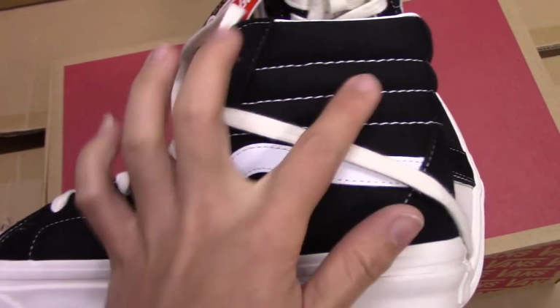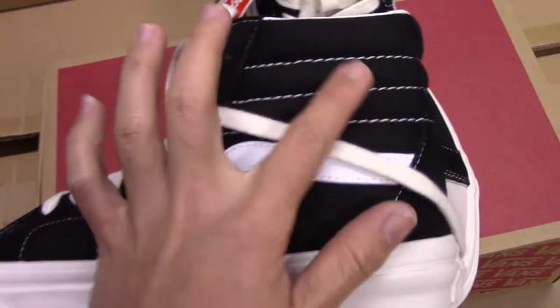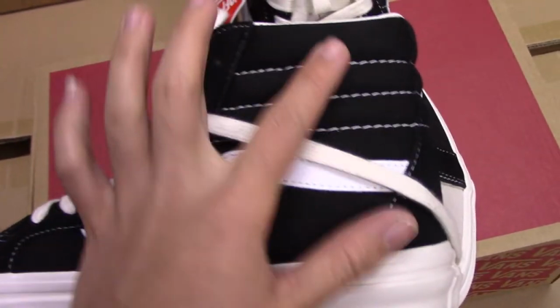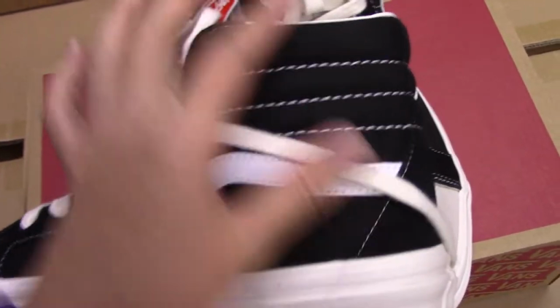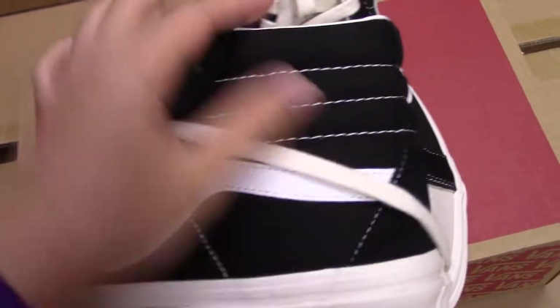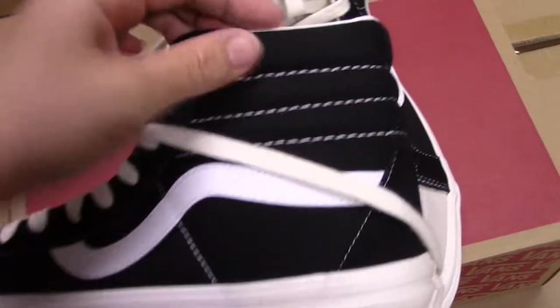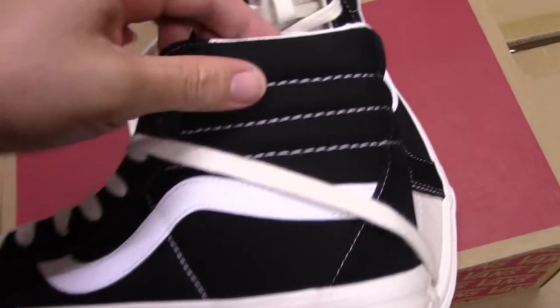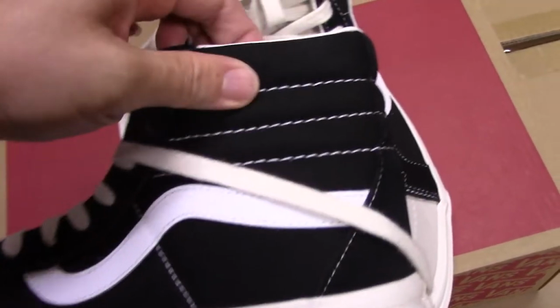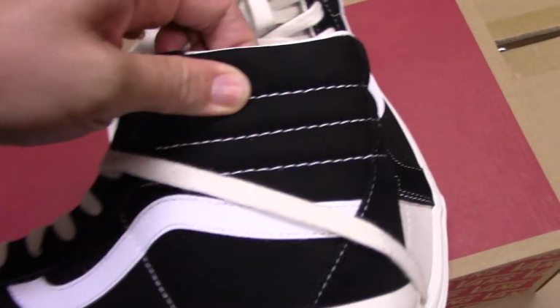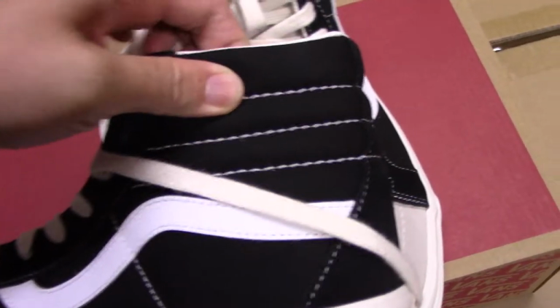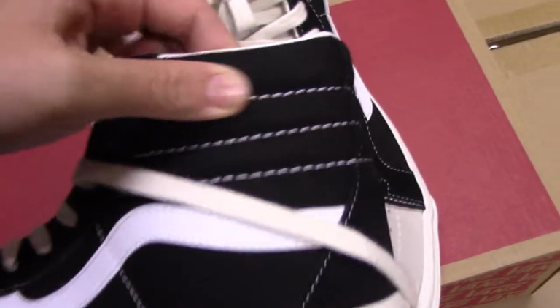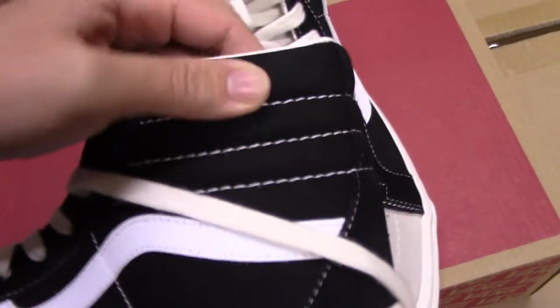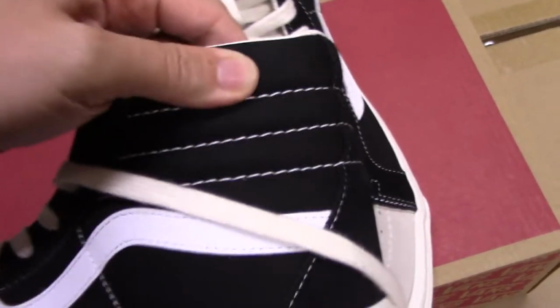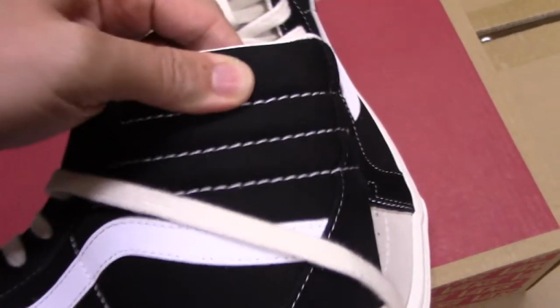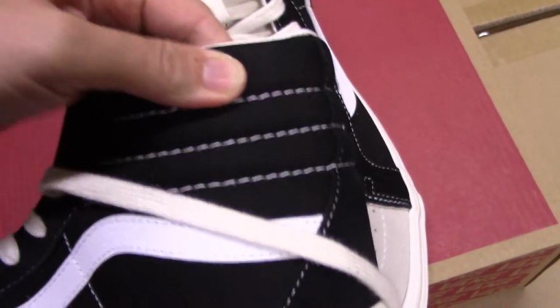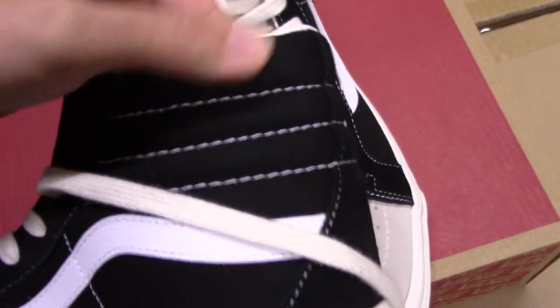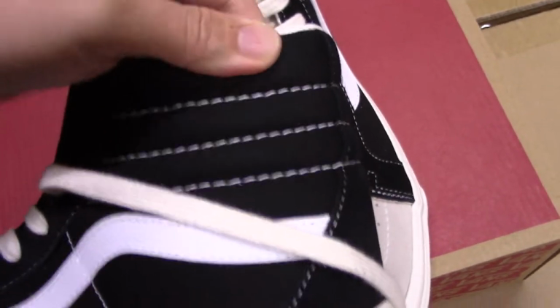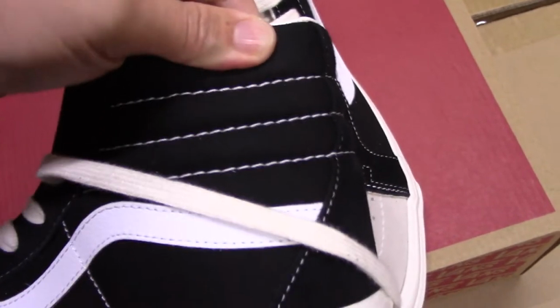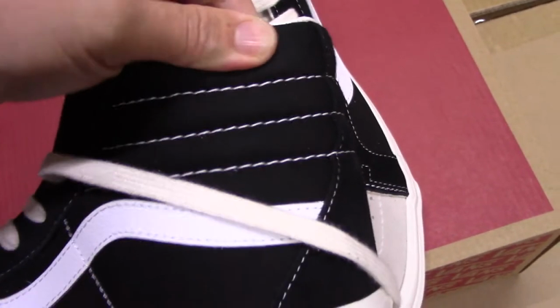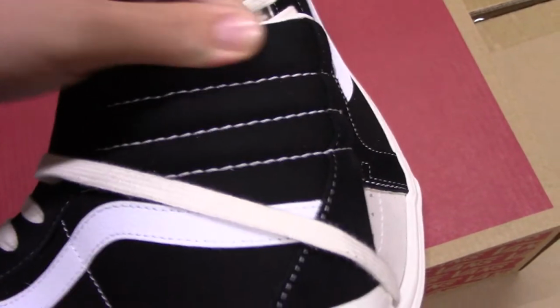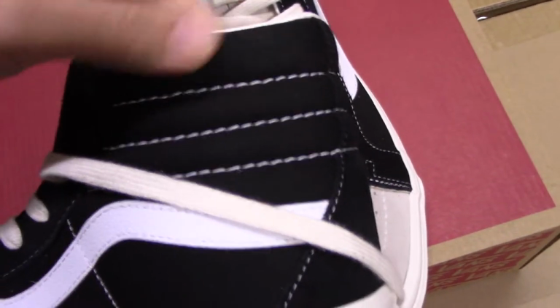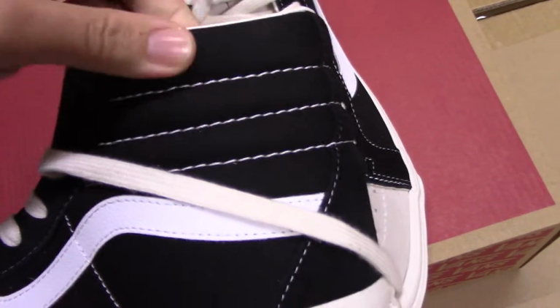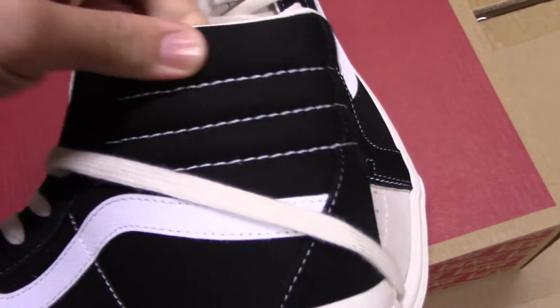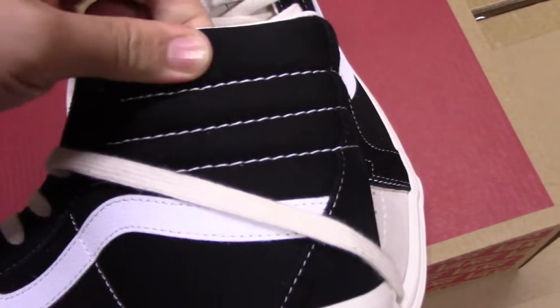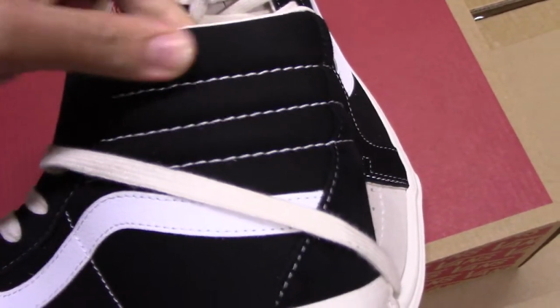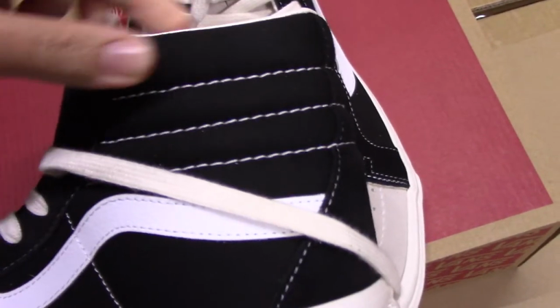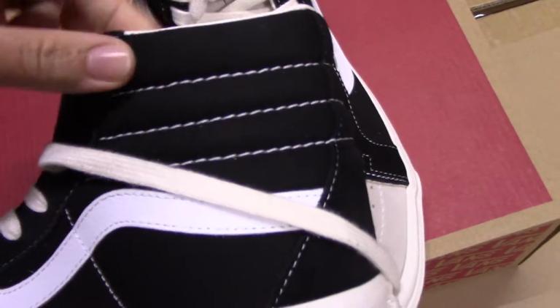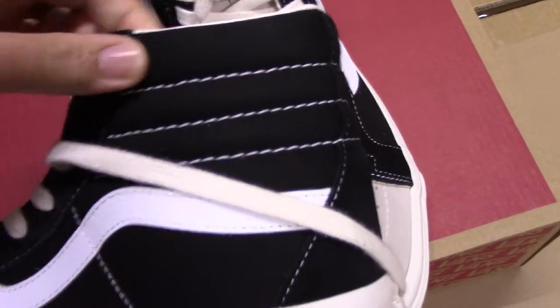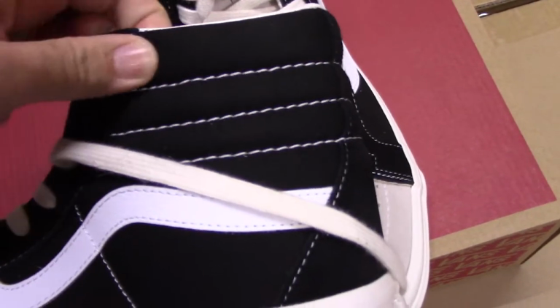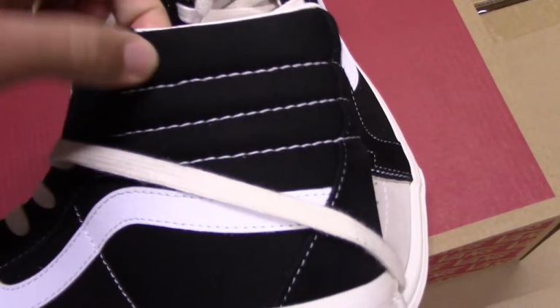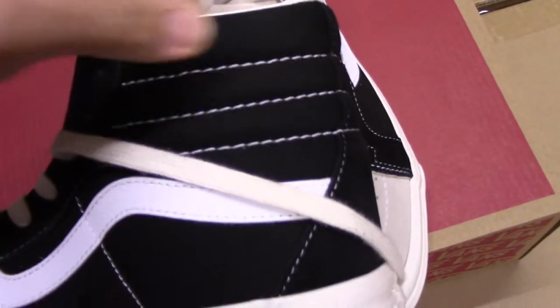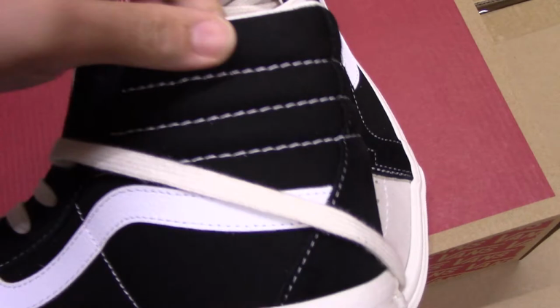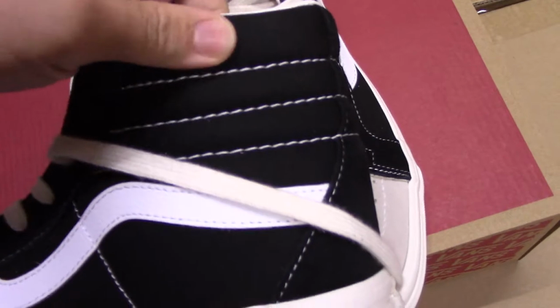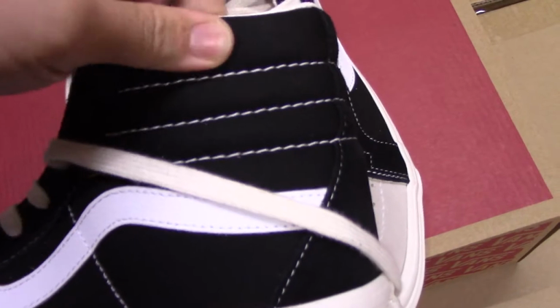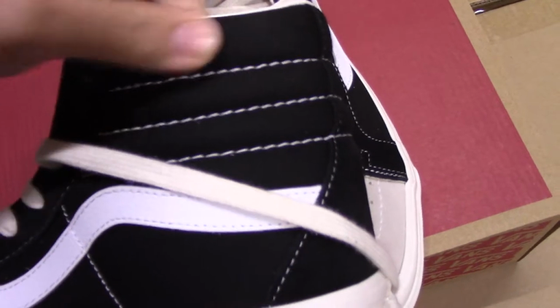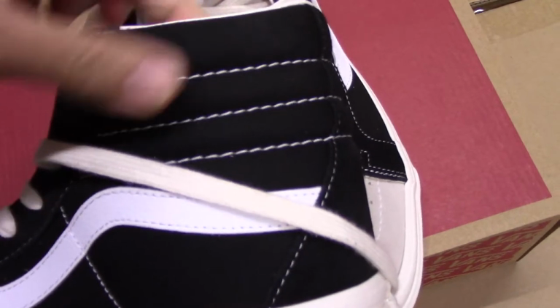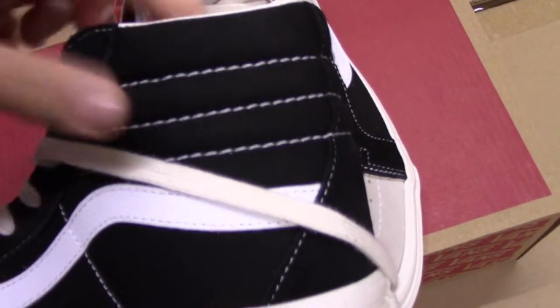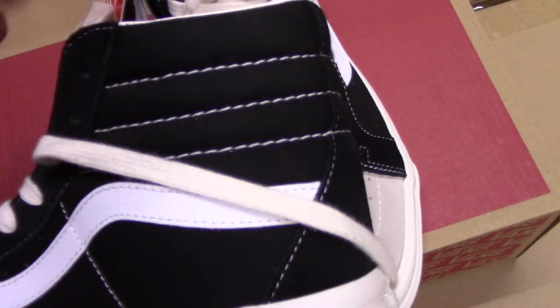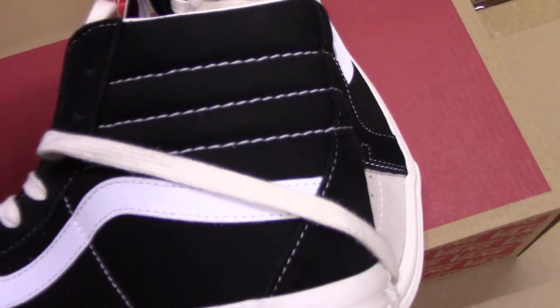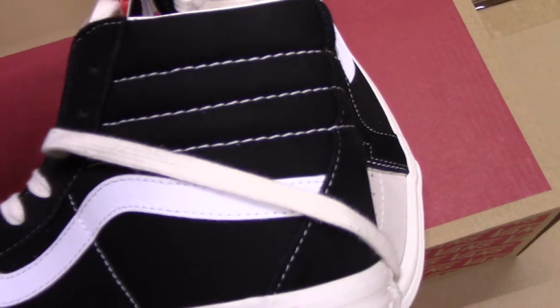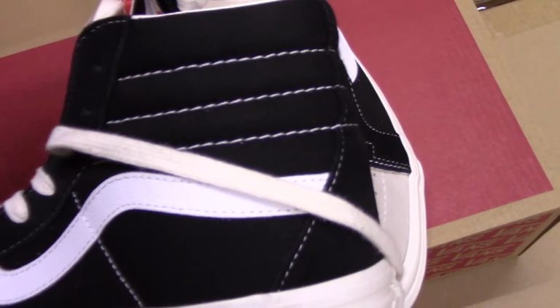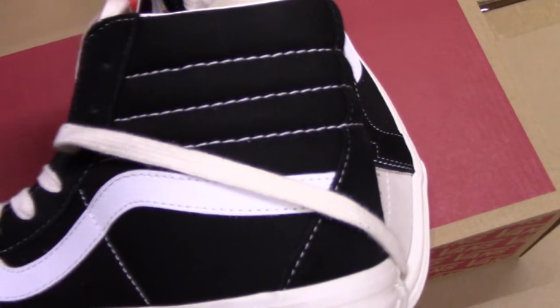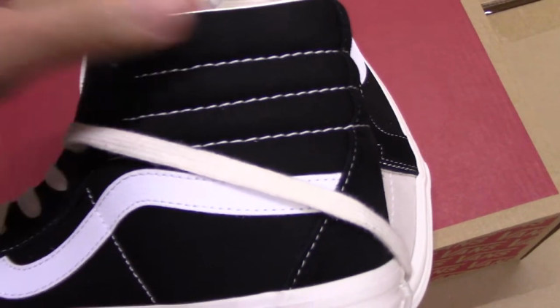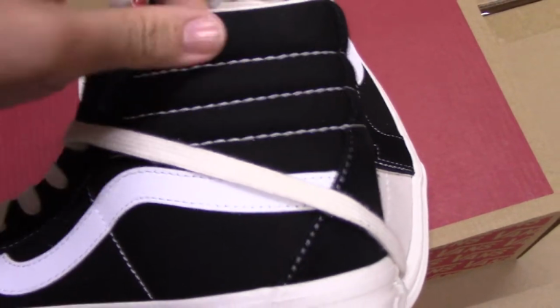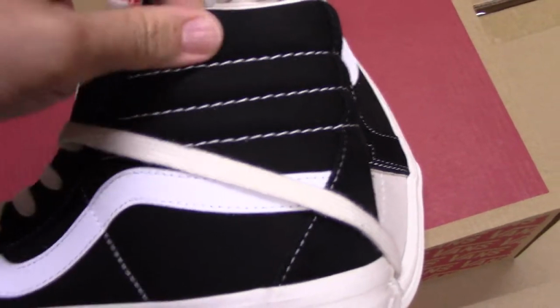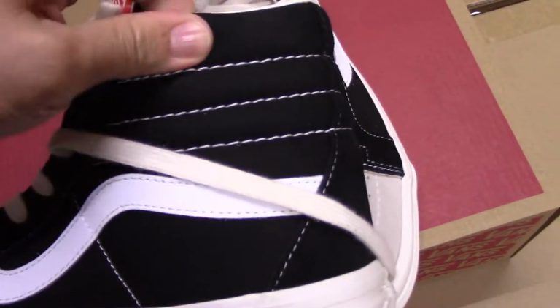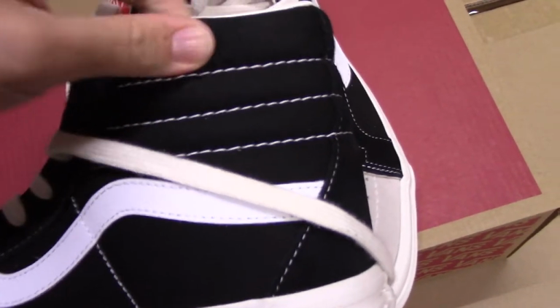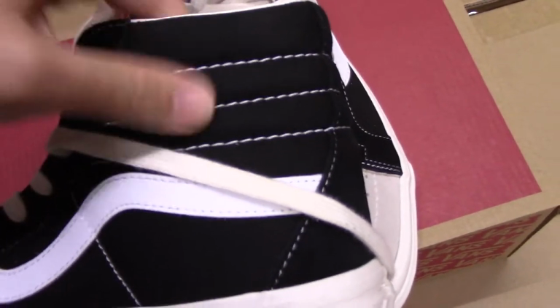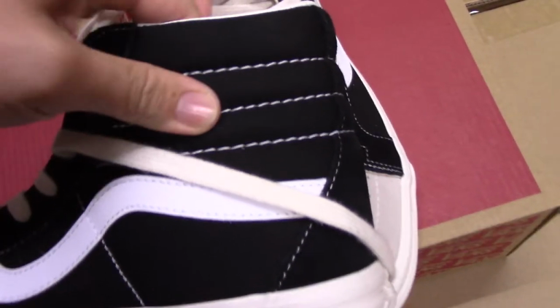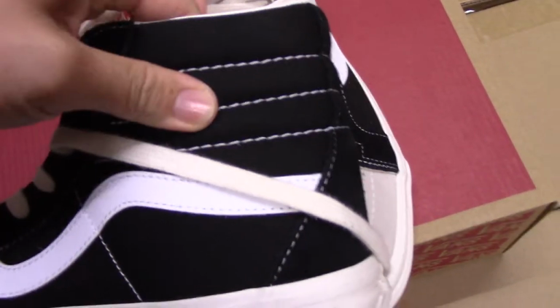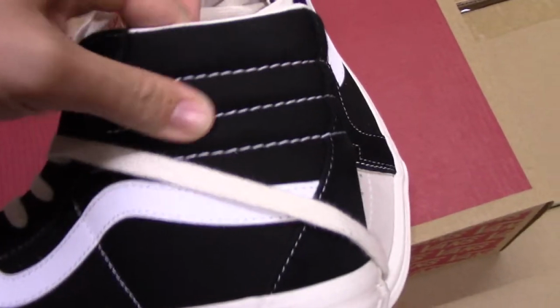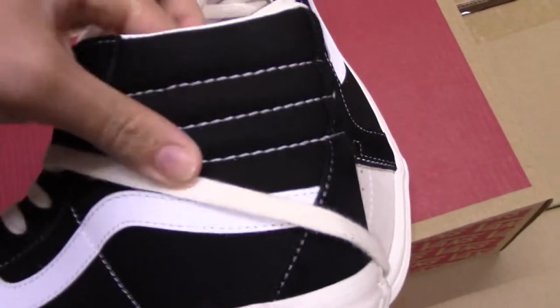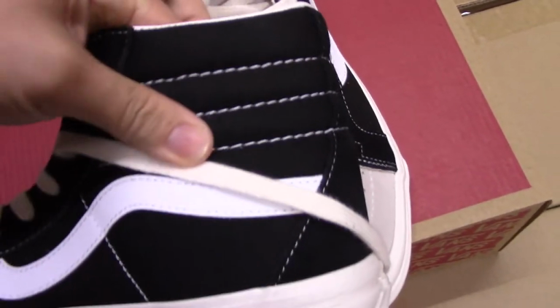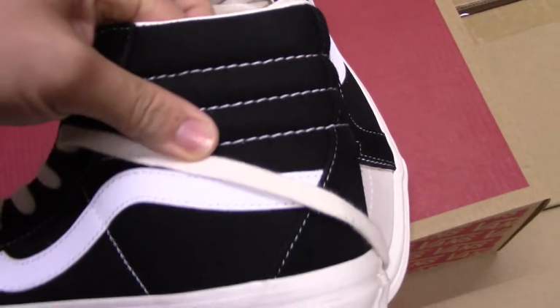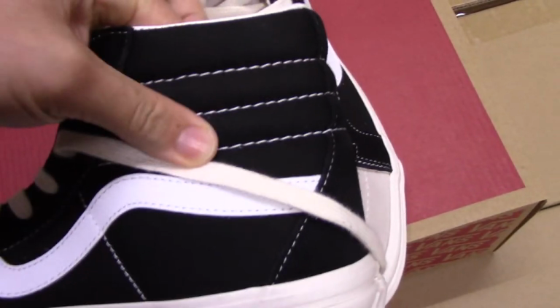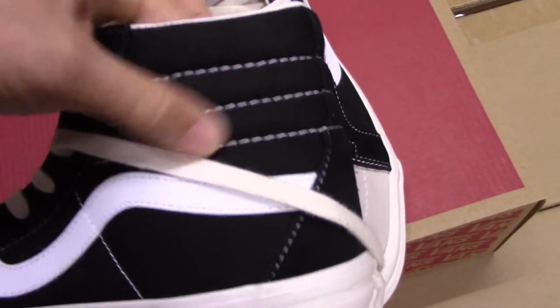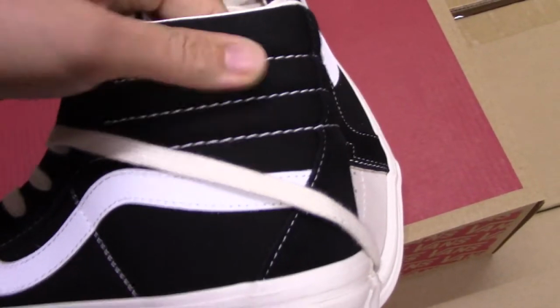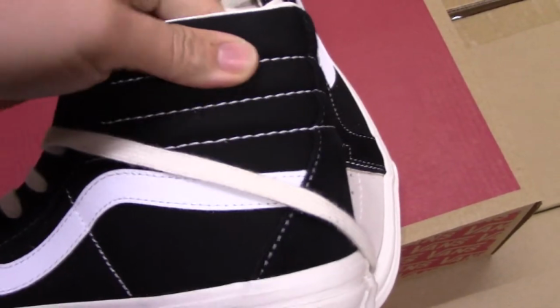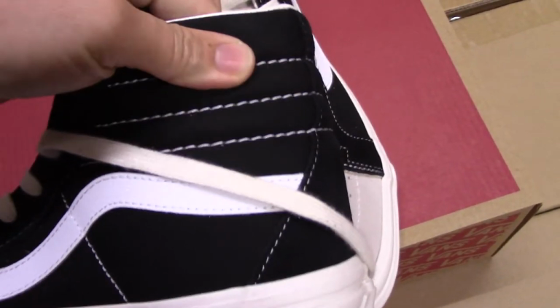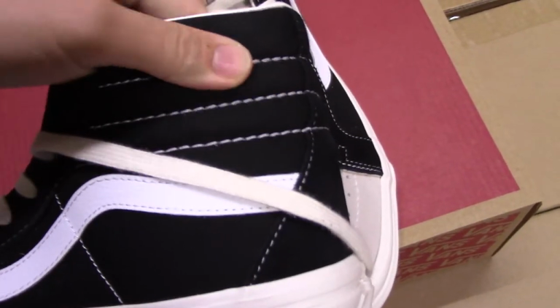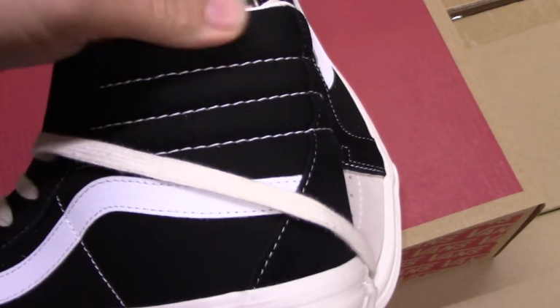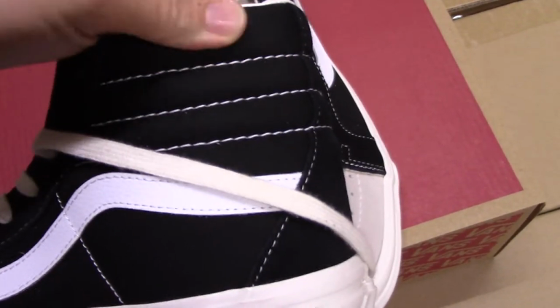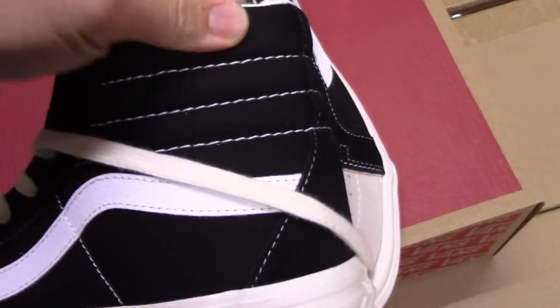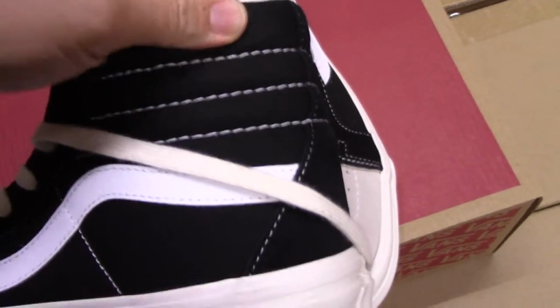So you can see inside there is foam padding — quite soft.